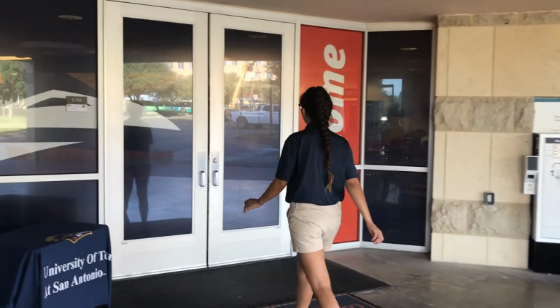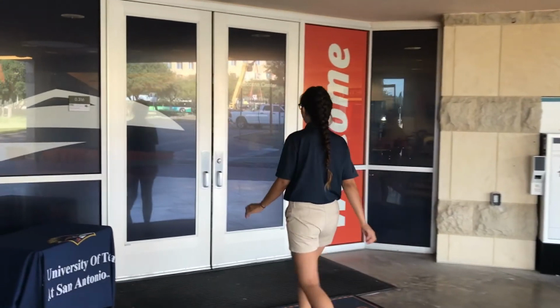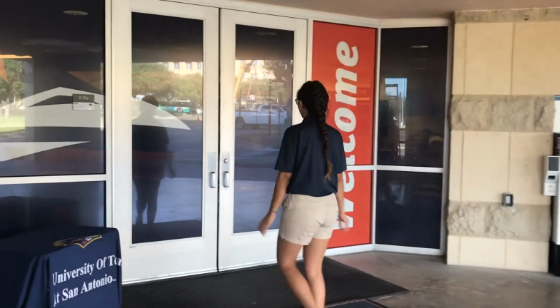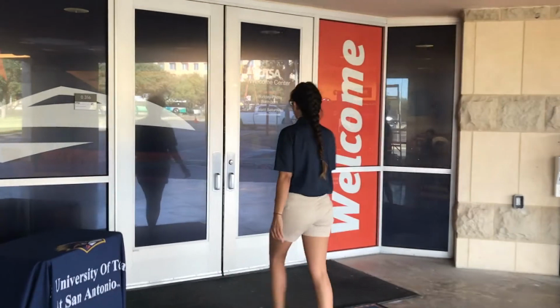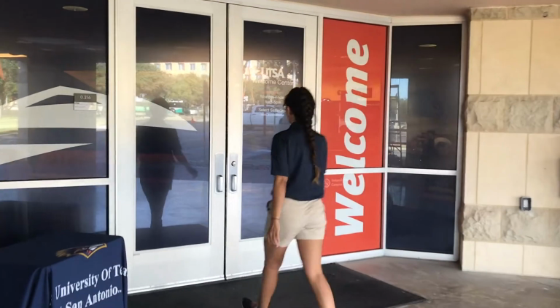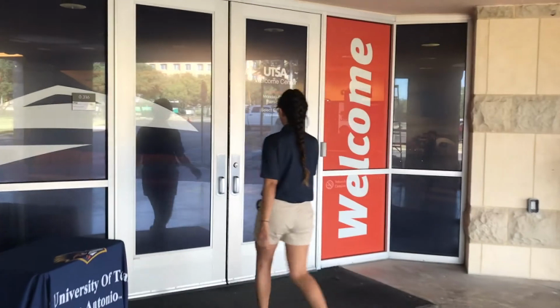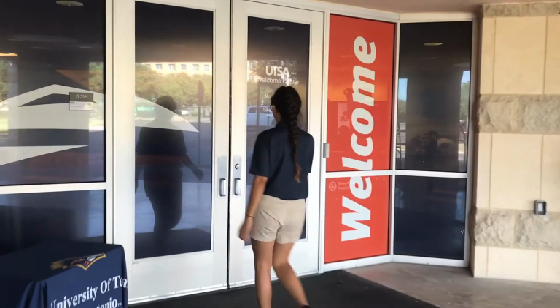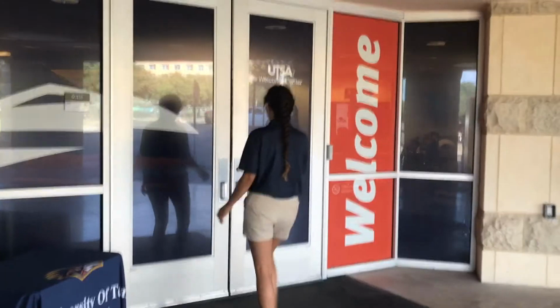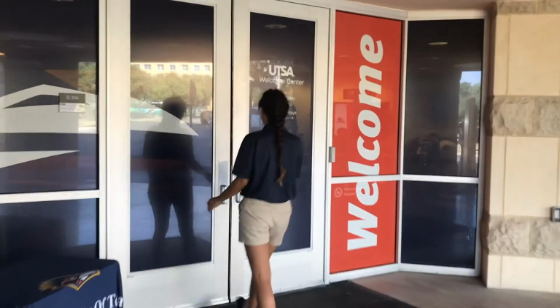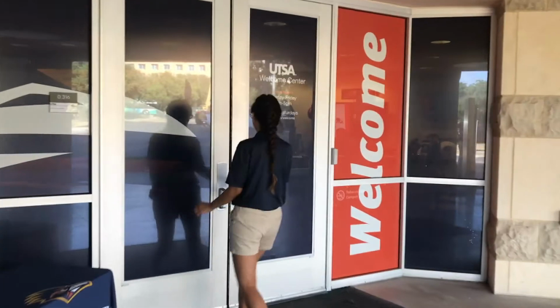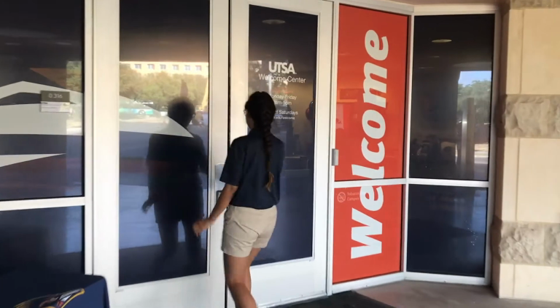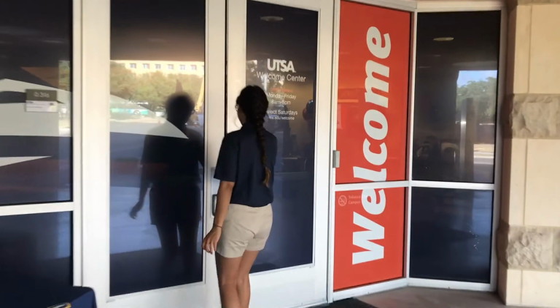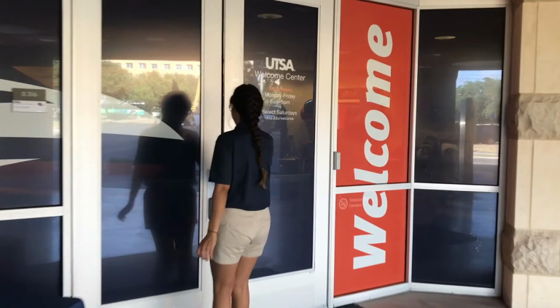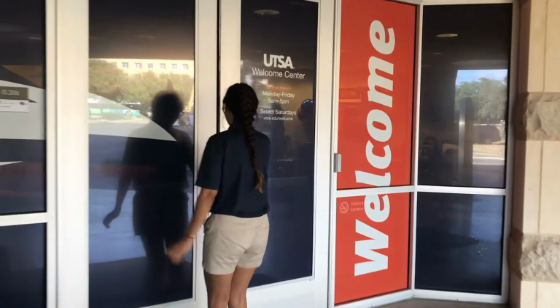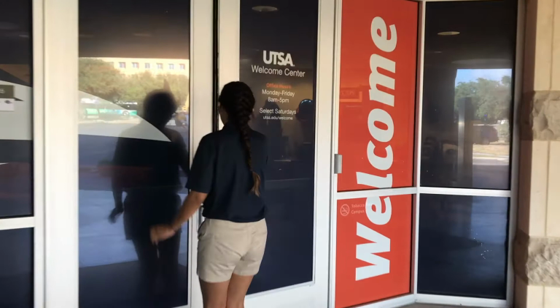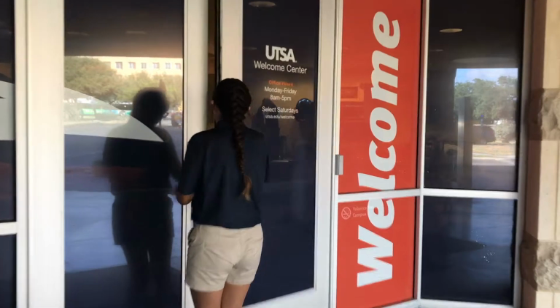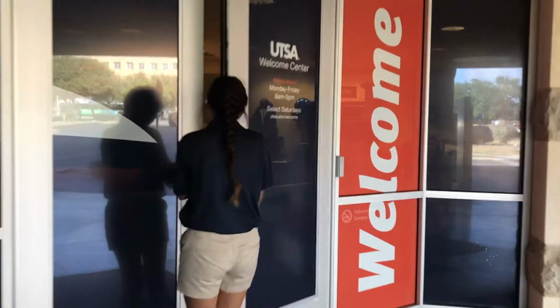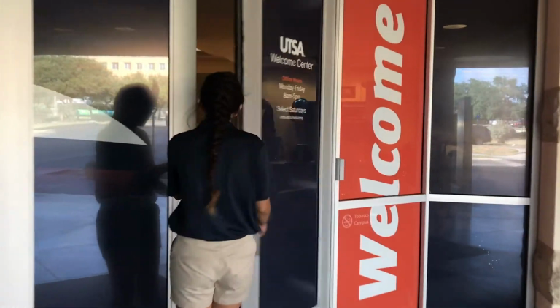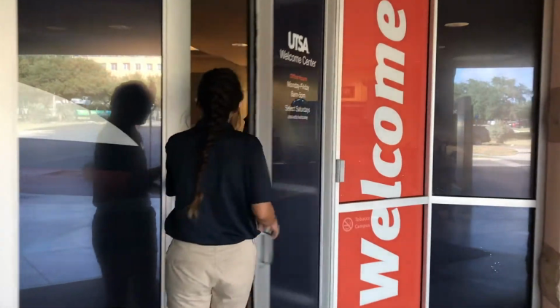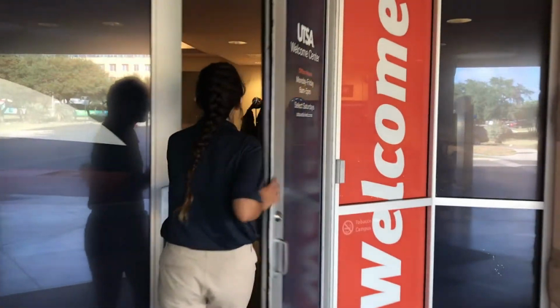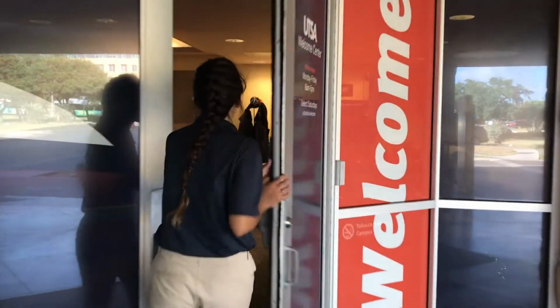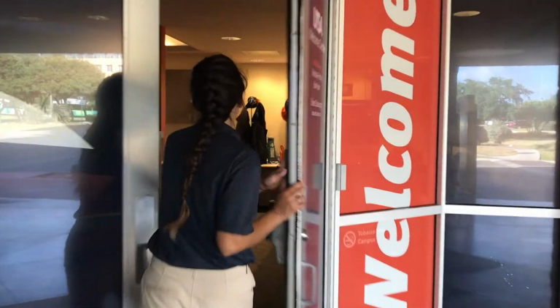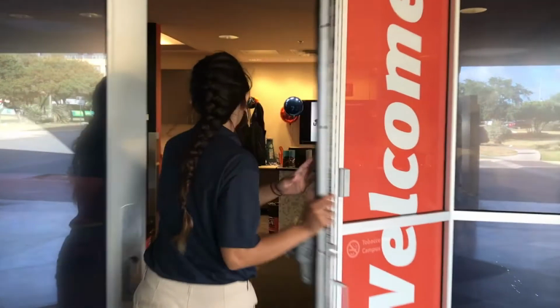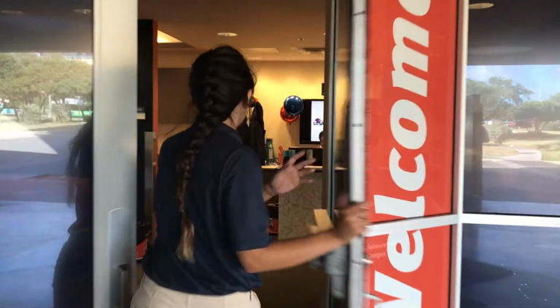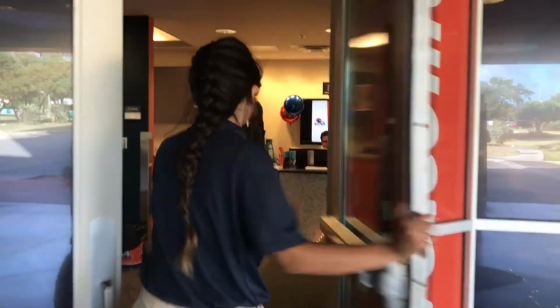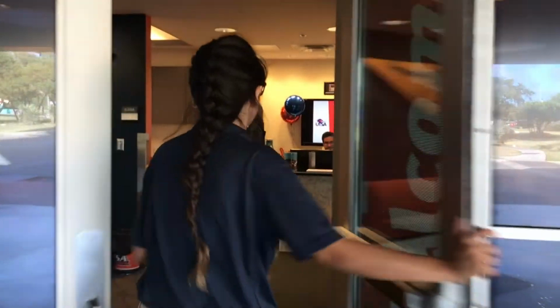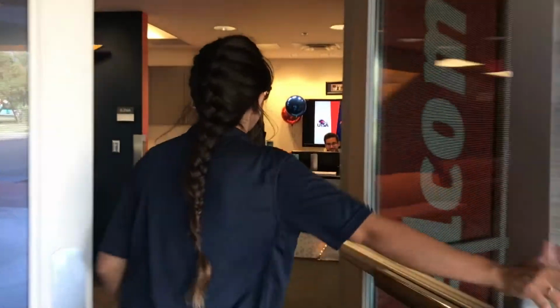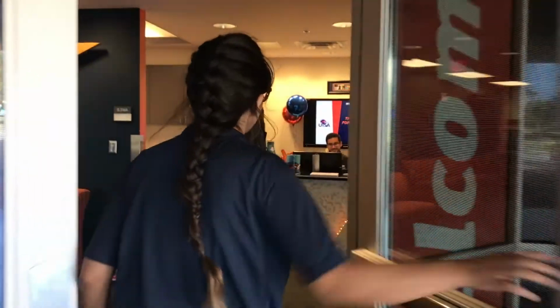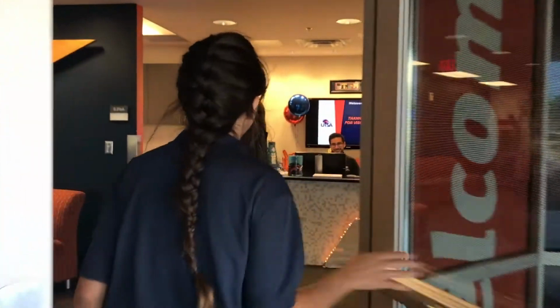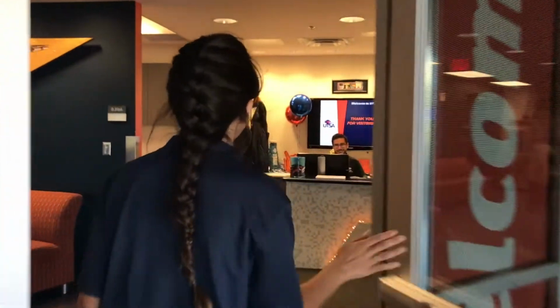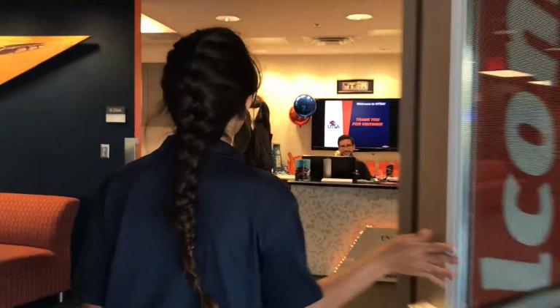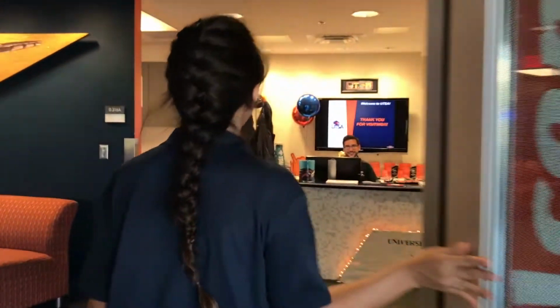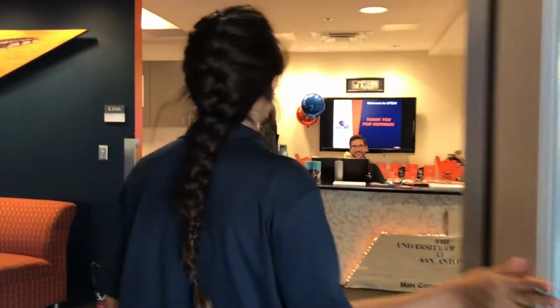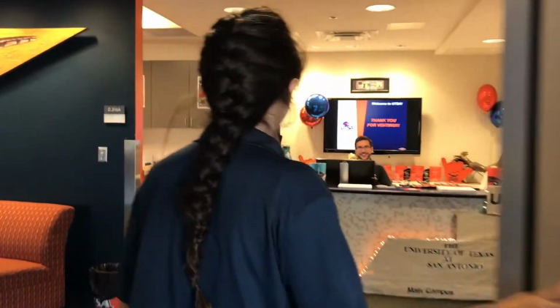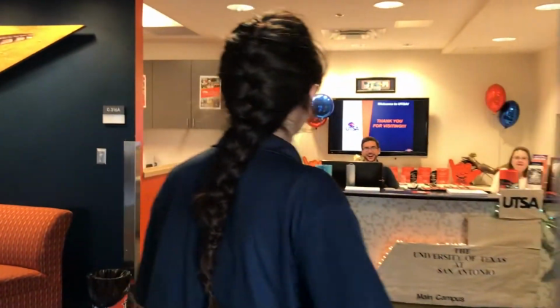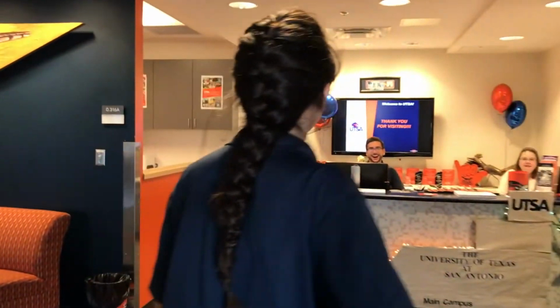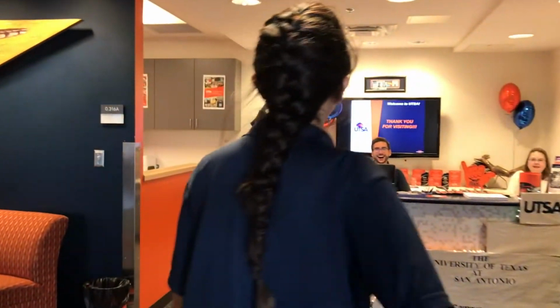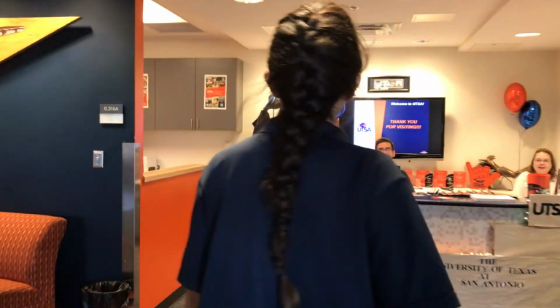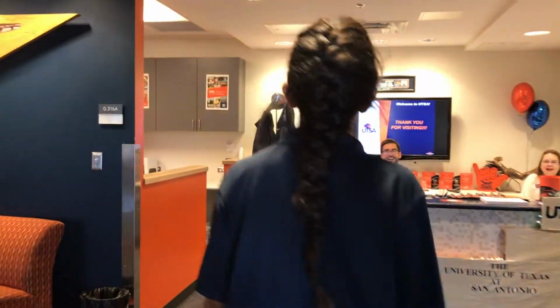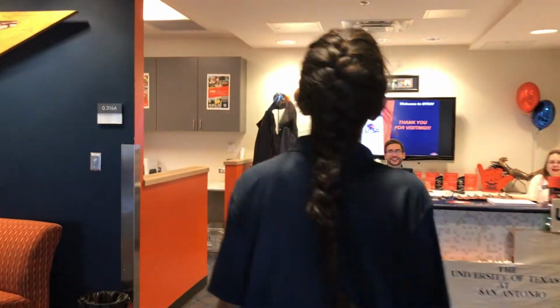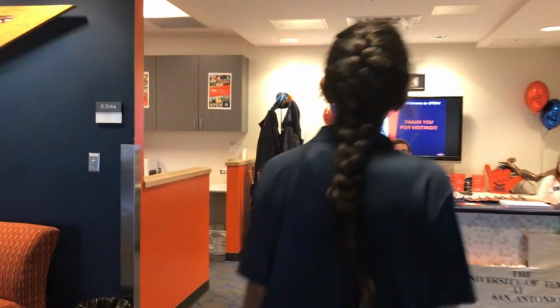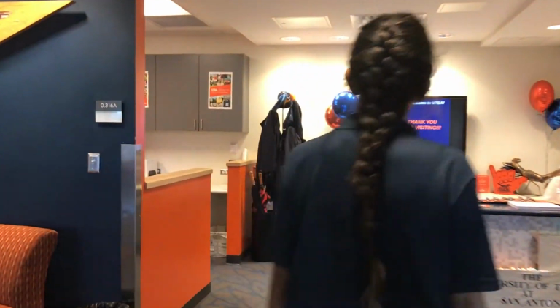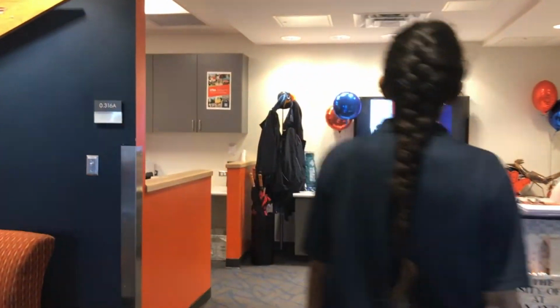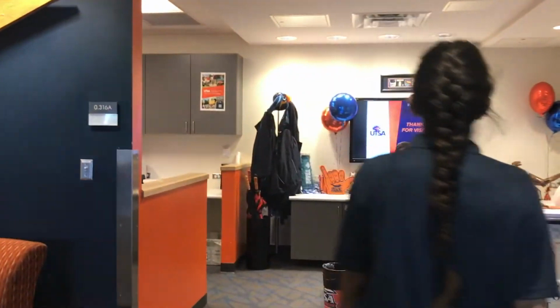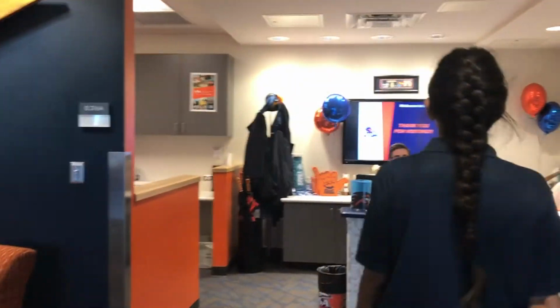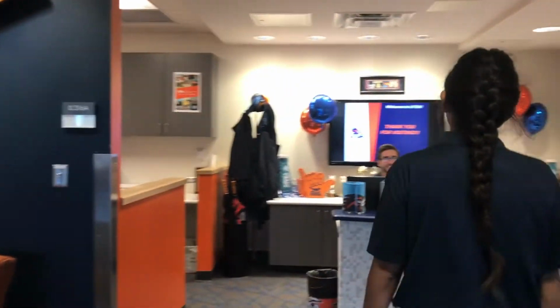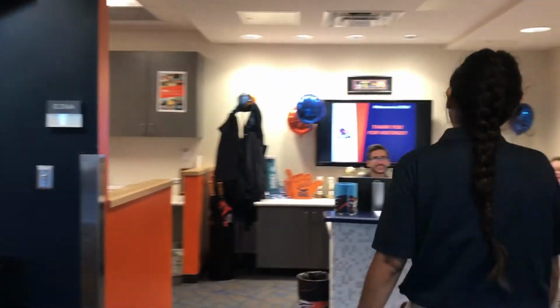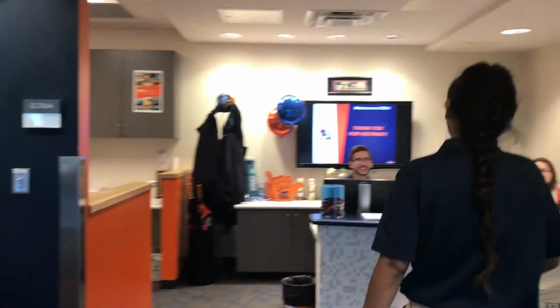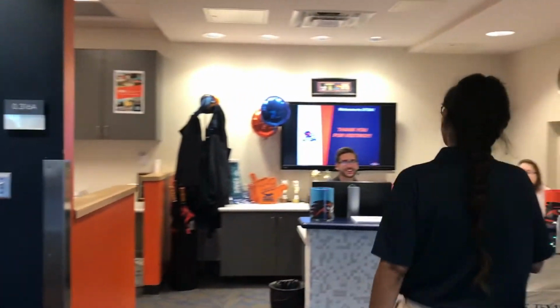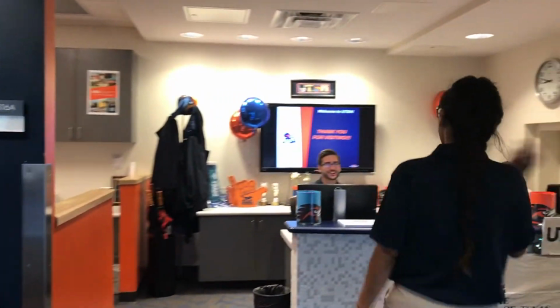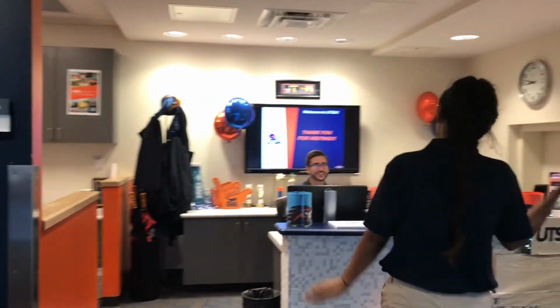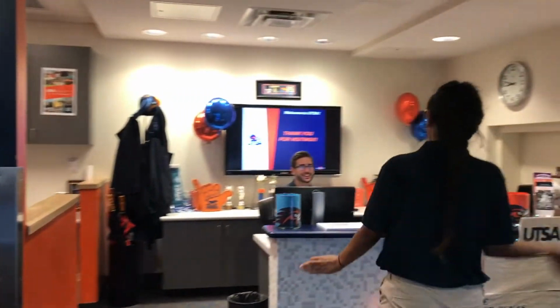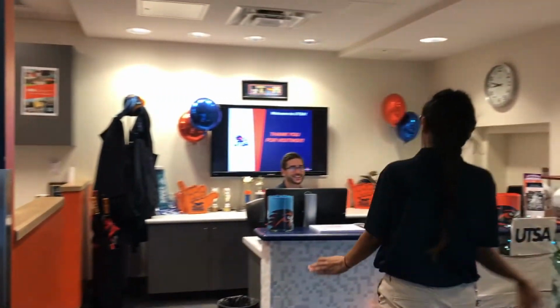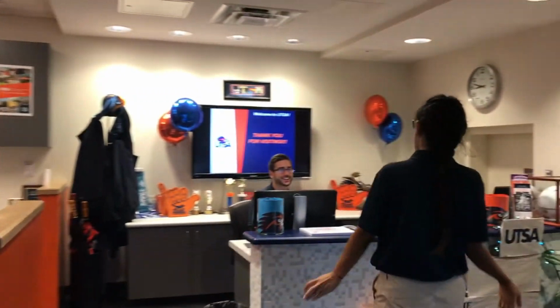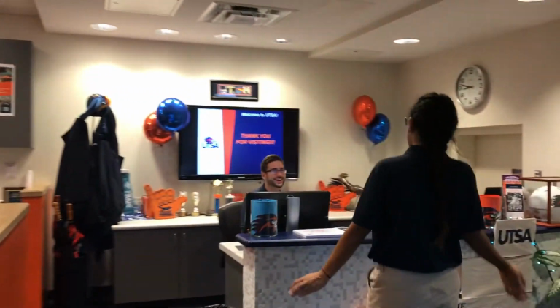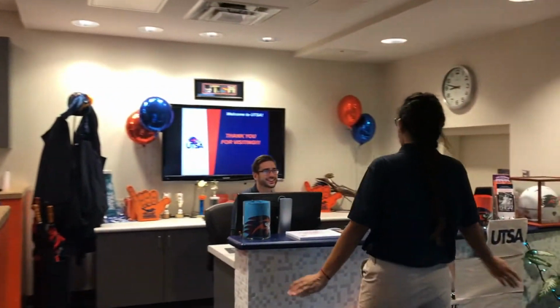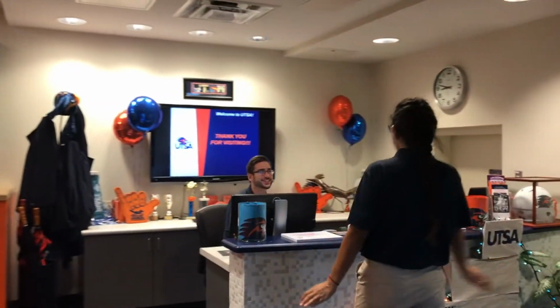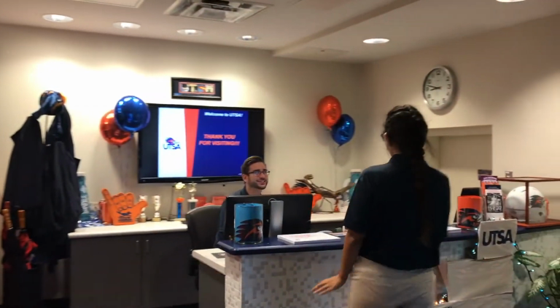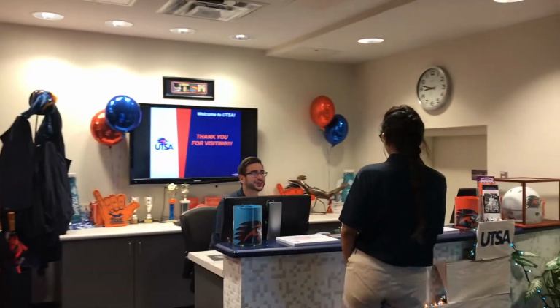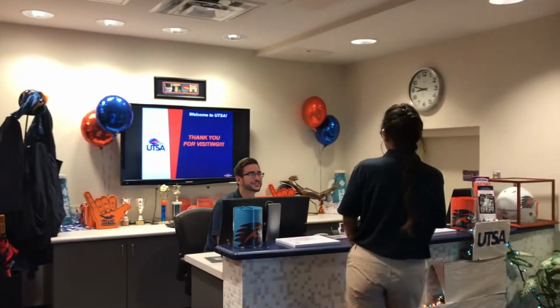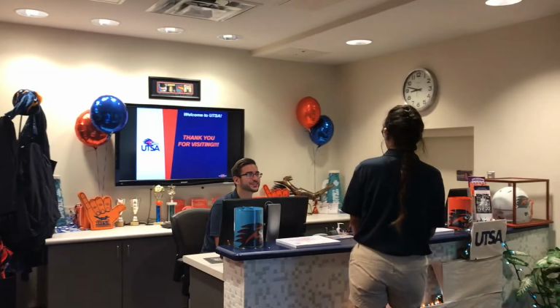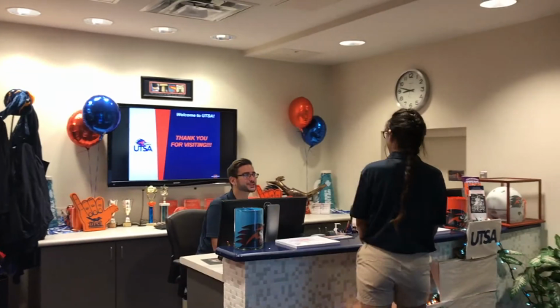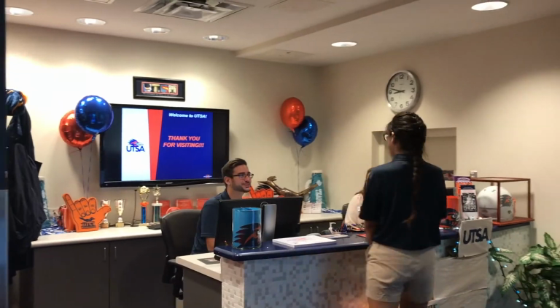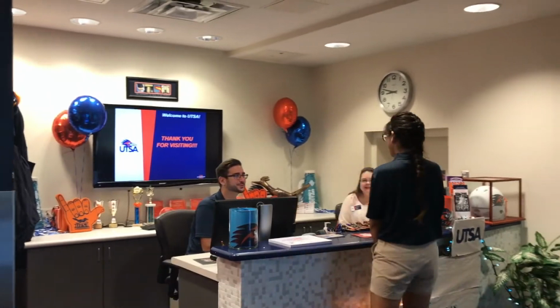Through these doors, you'll be welcomed by our wonderful tour guides. Check in at the front desk where you'll receive a UTSA bag and then take a seat in our main seating area.